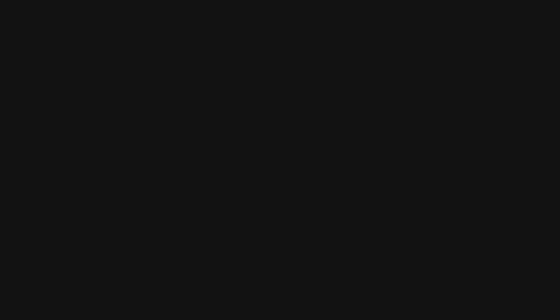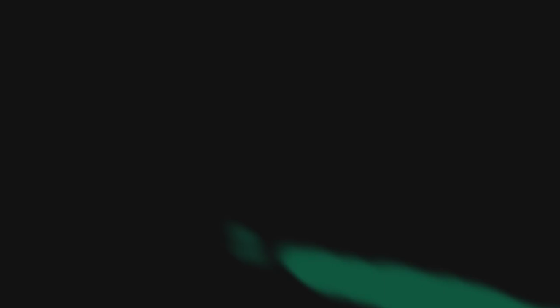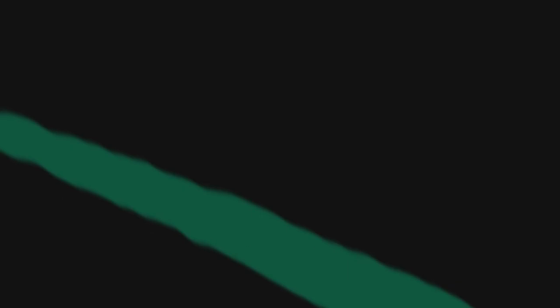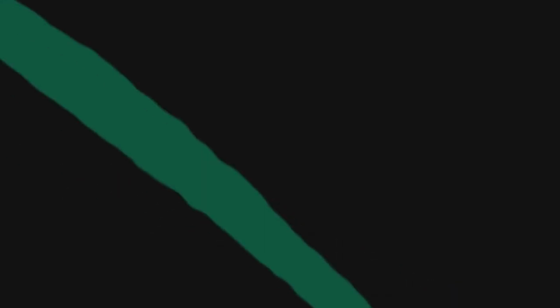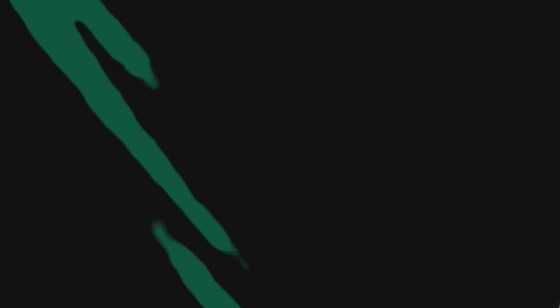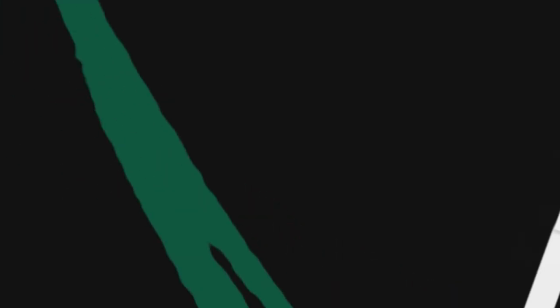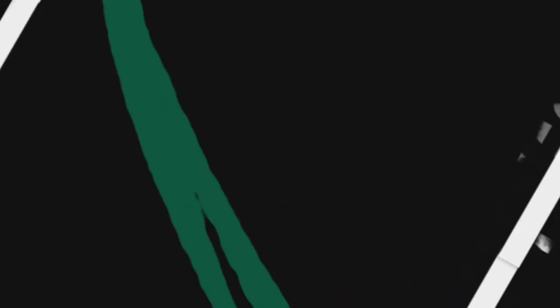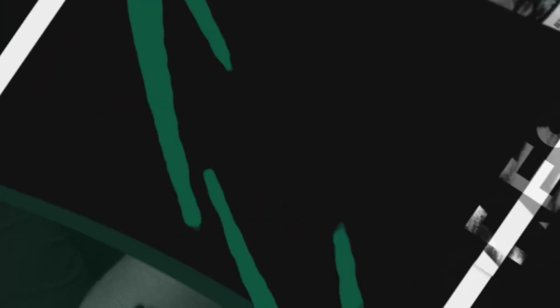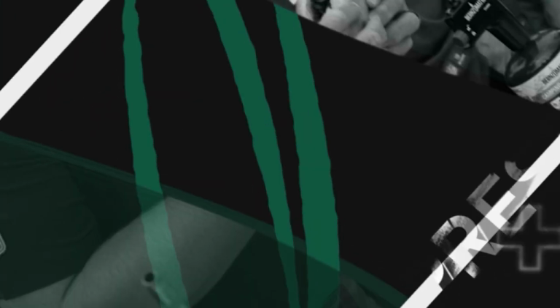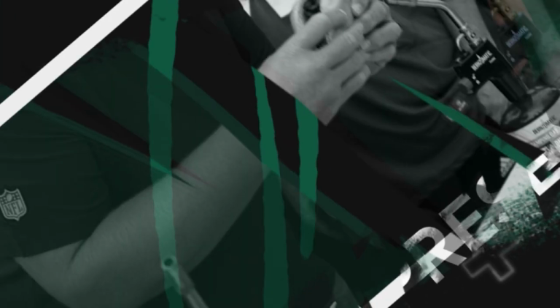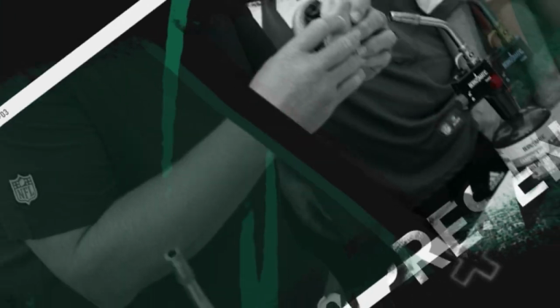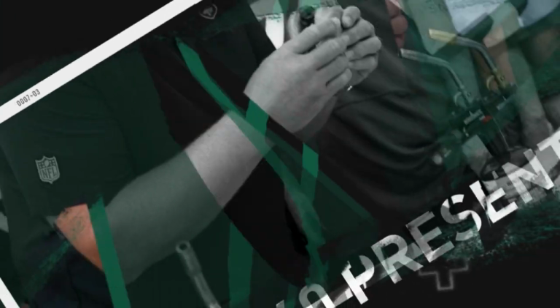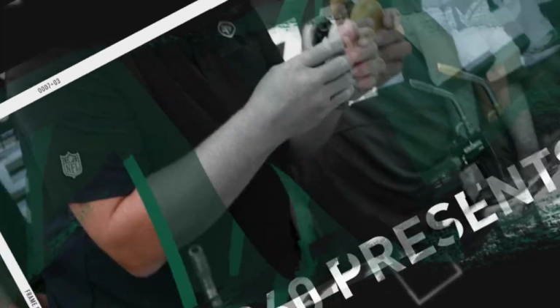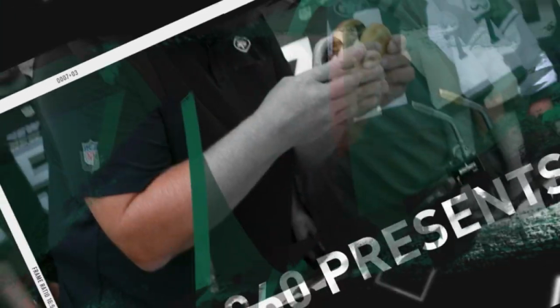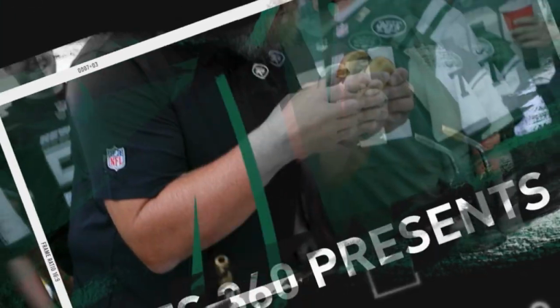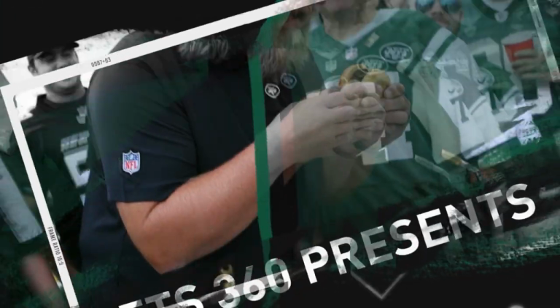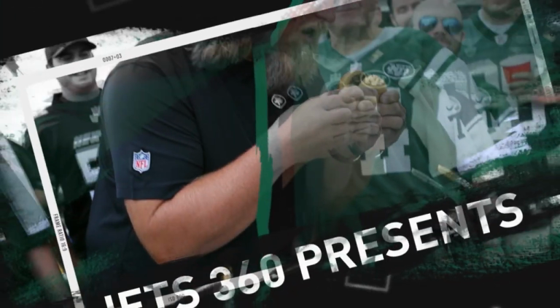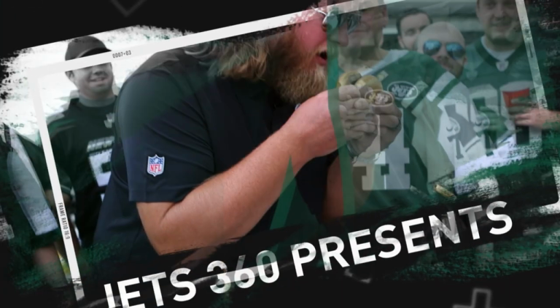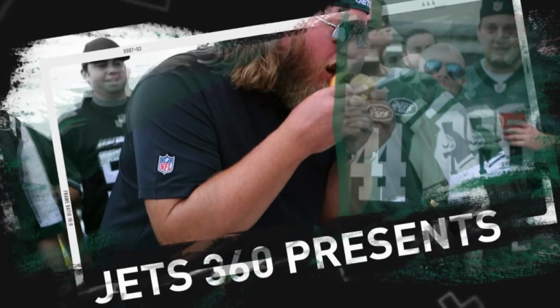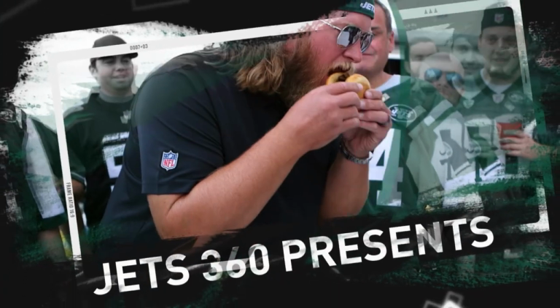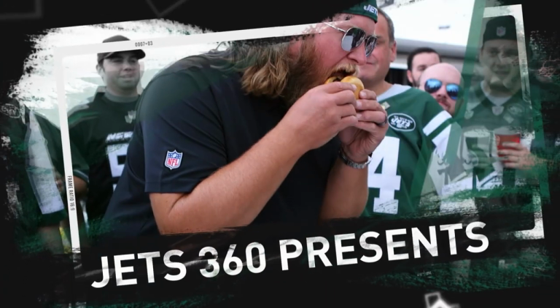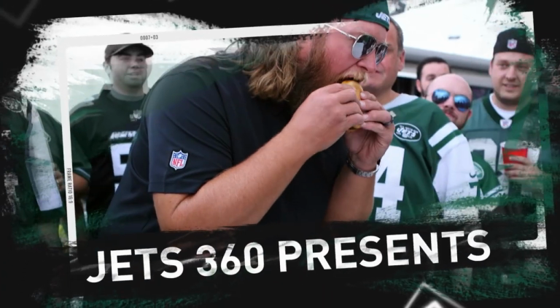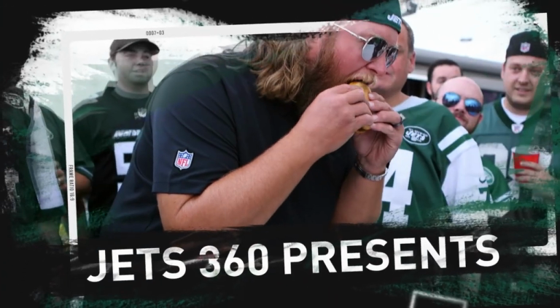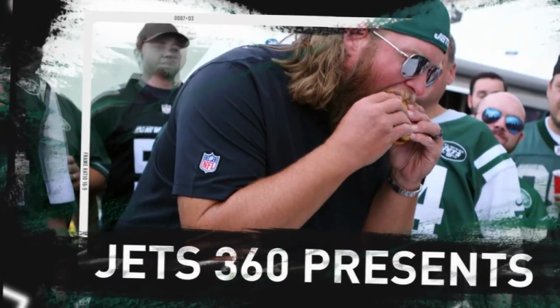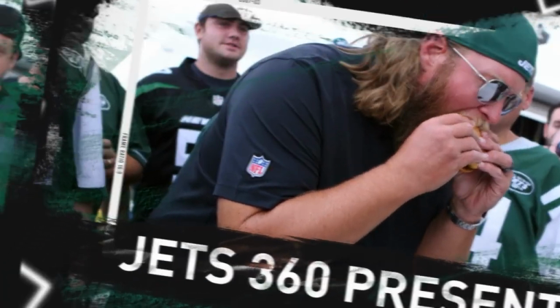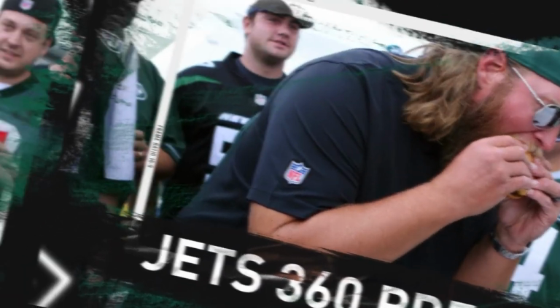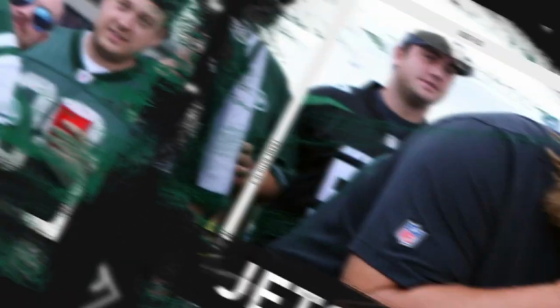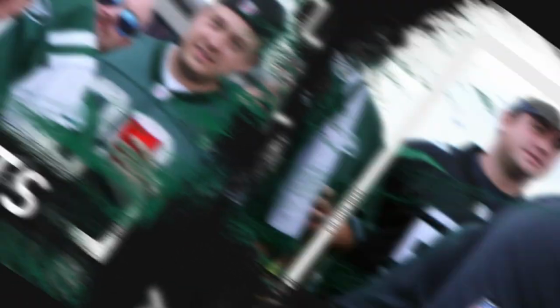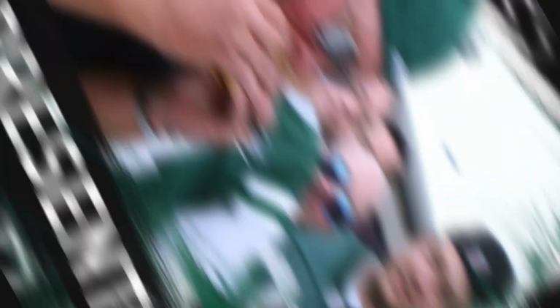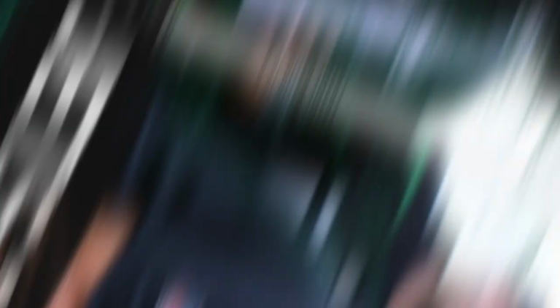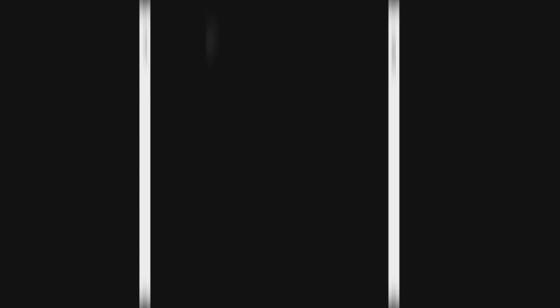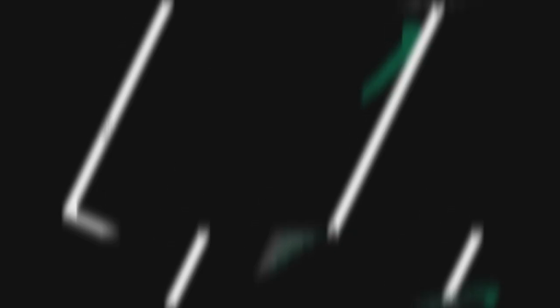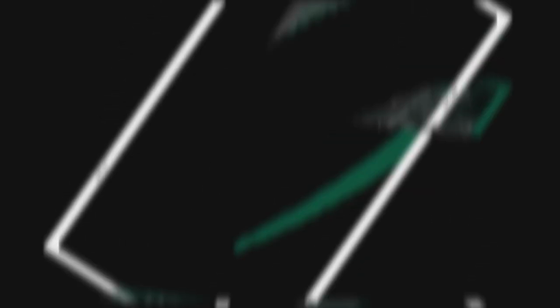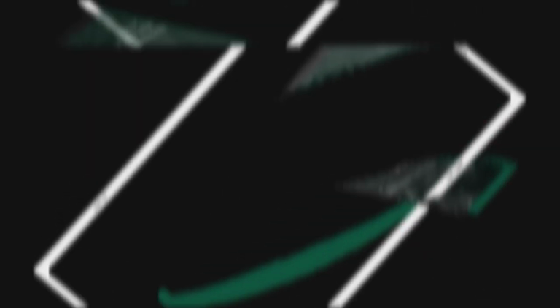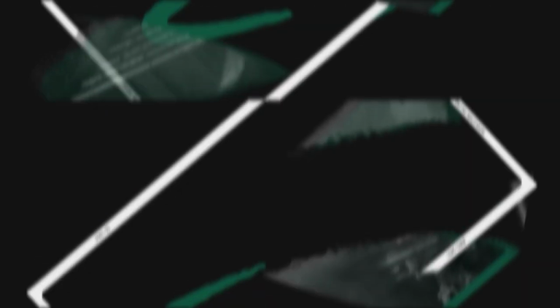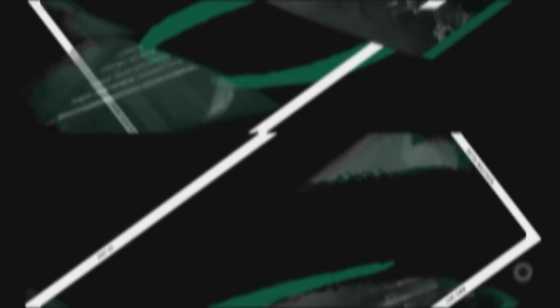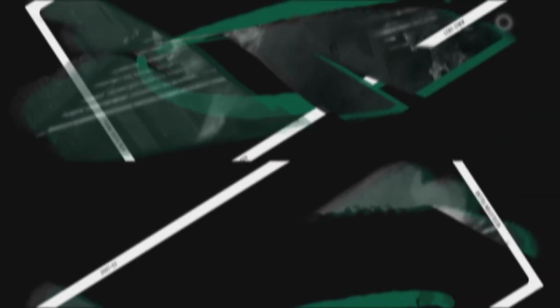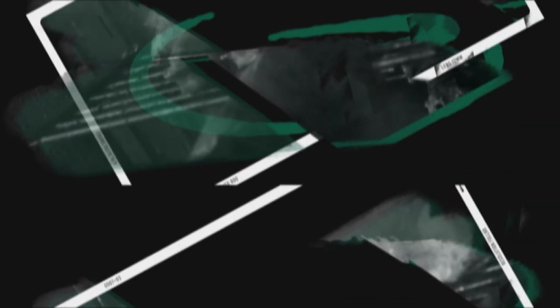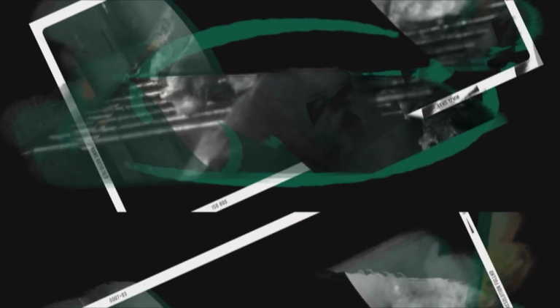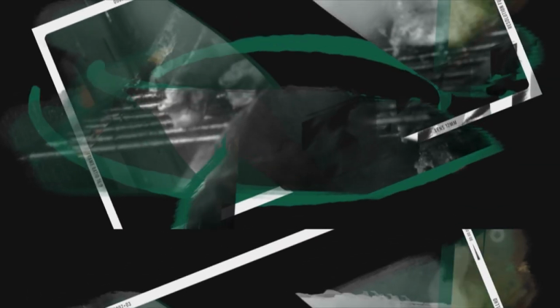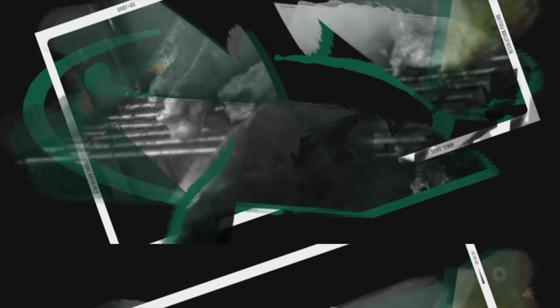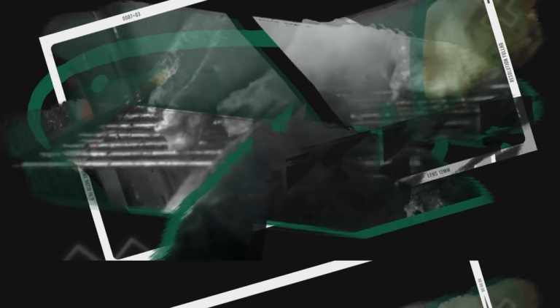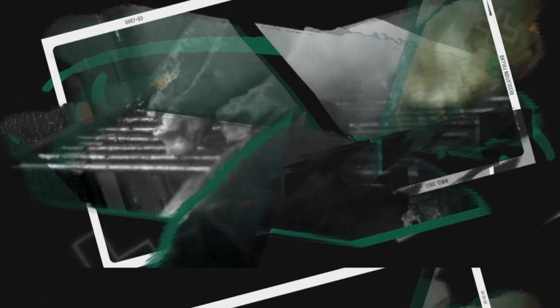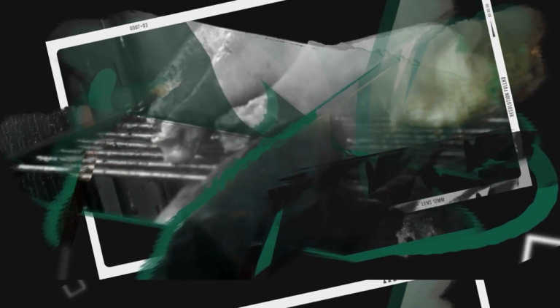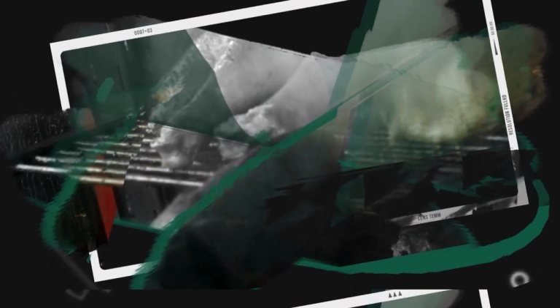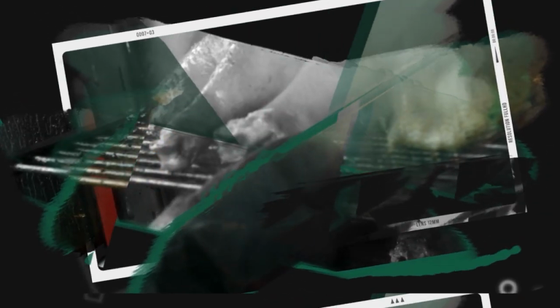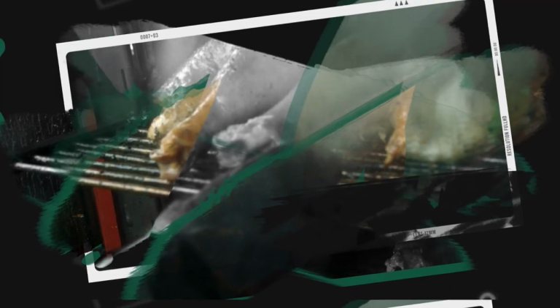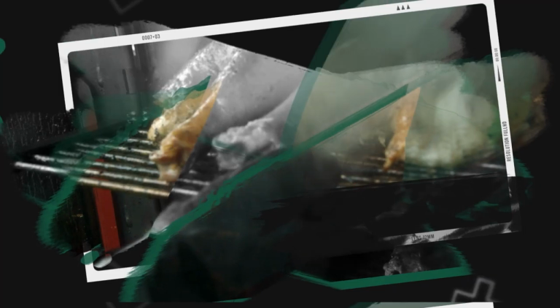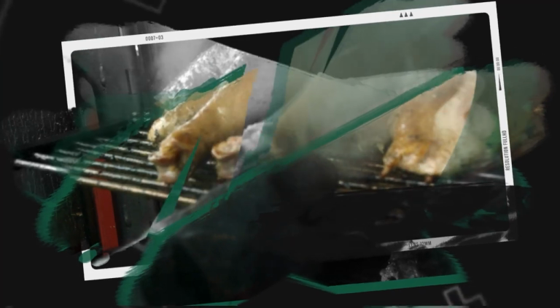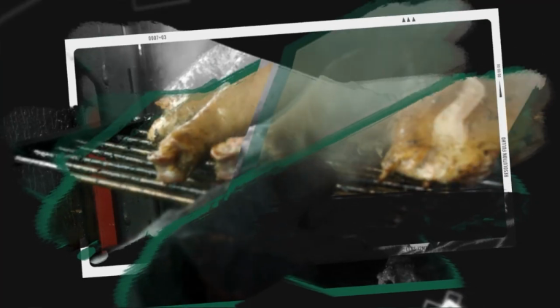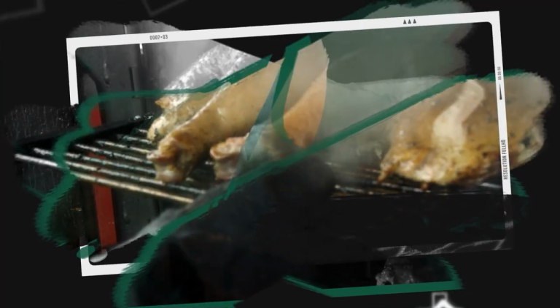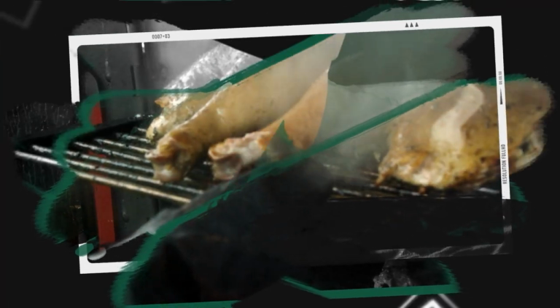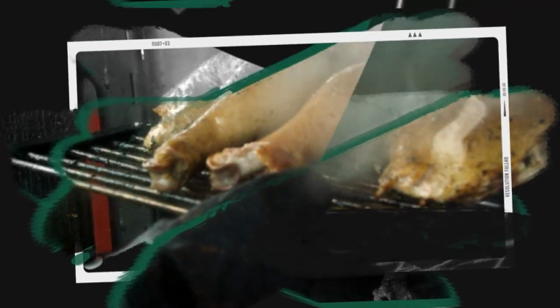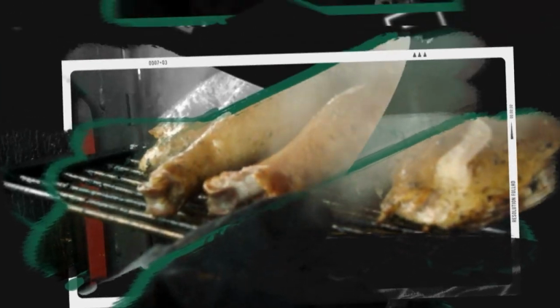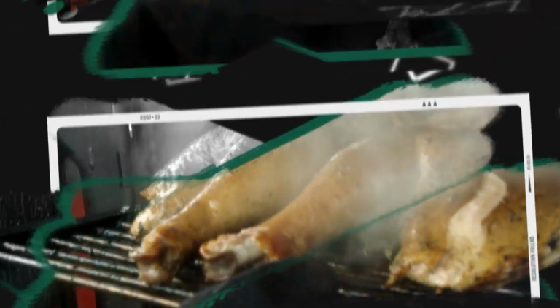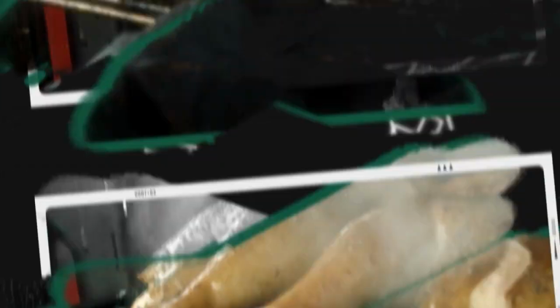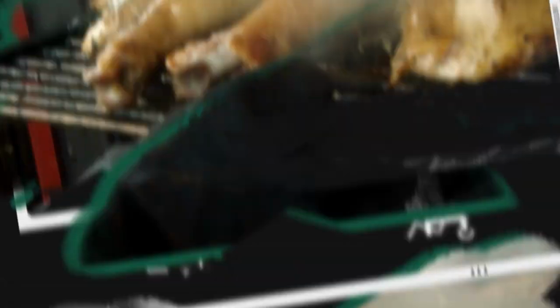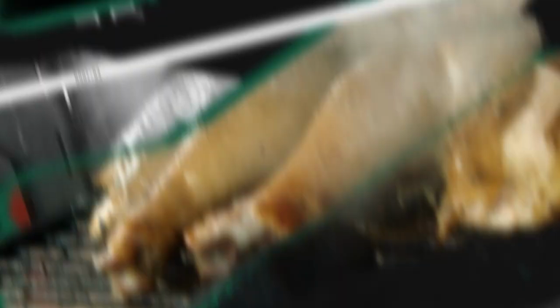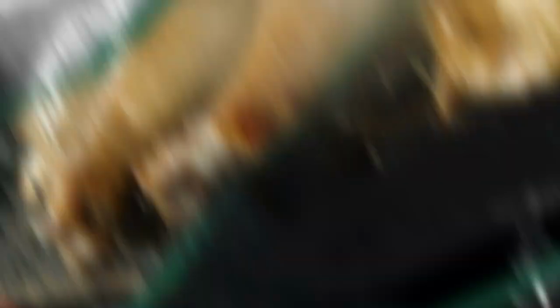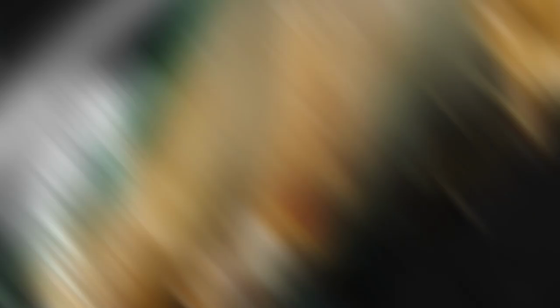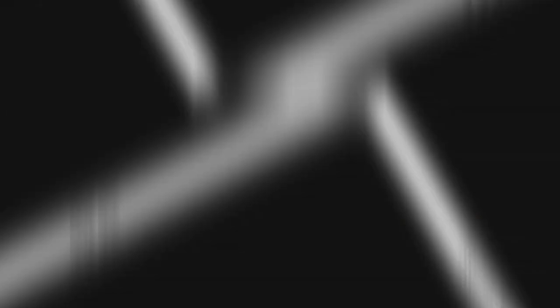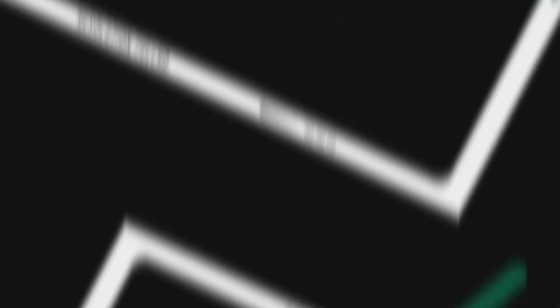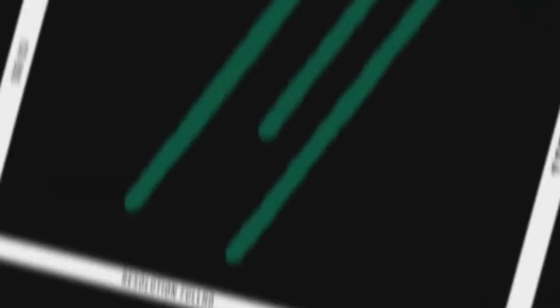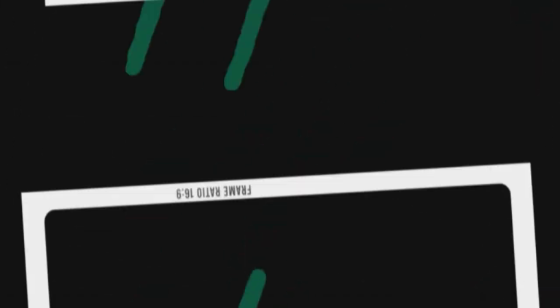Listen guys, I'm hungry so it's about time we get this plated up. Jets fans know how to cook. That's true to my heart right there.